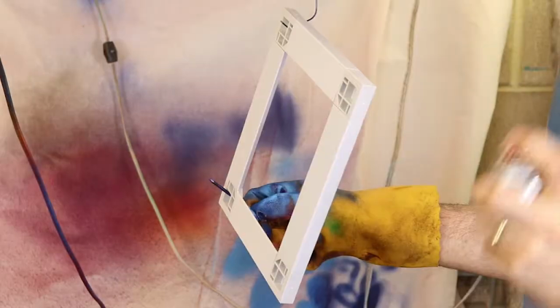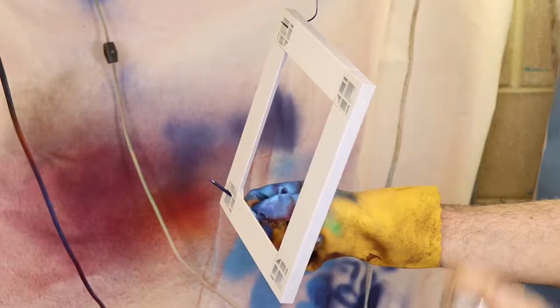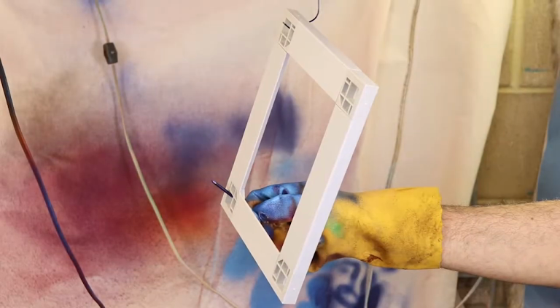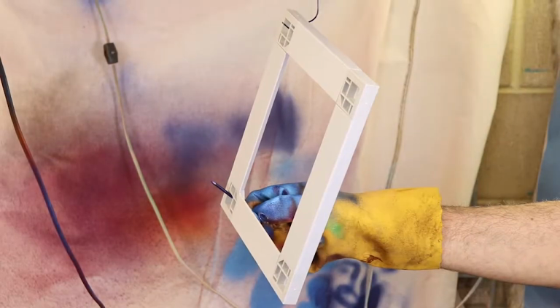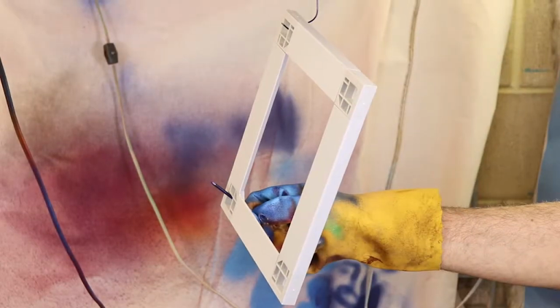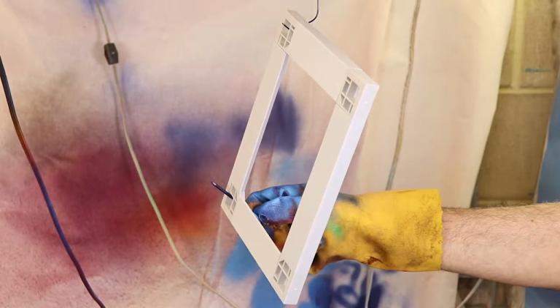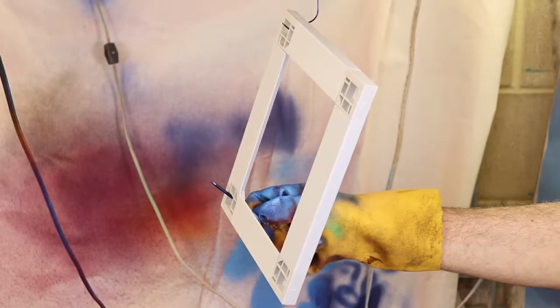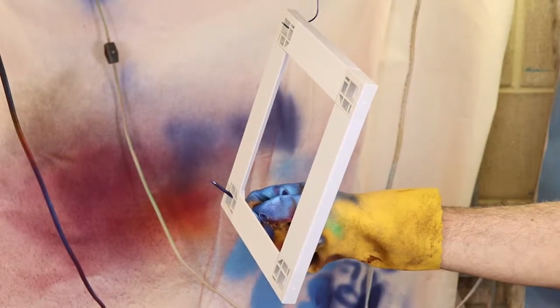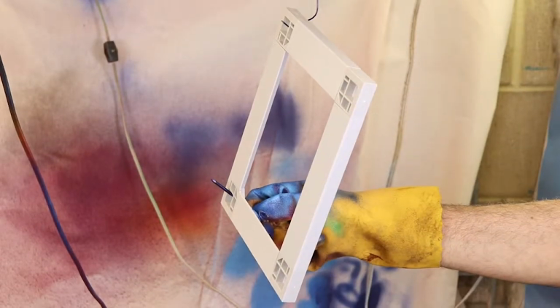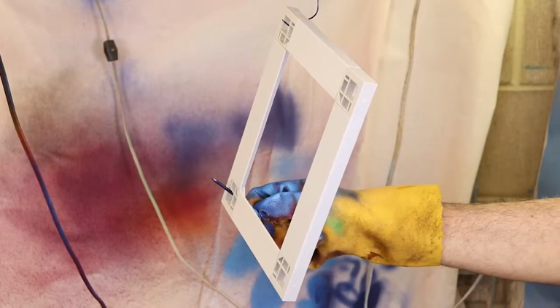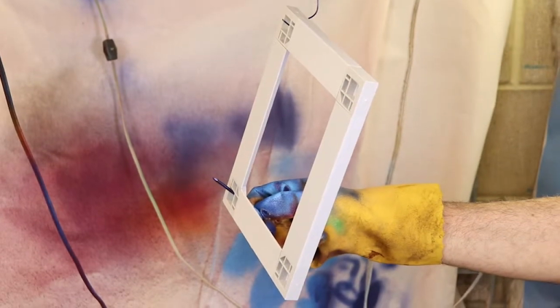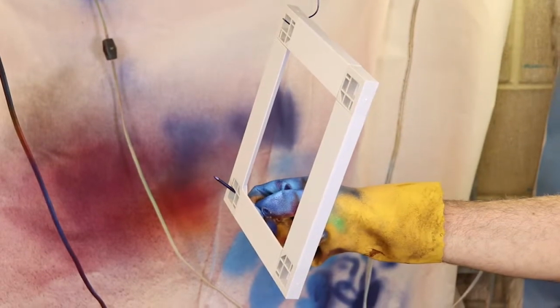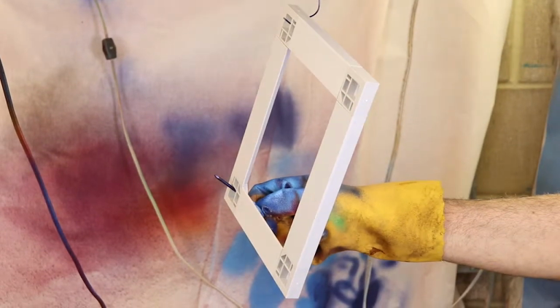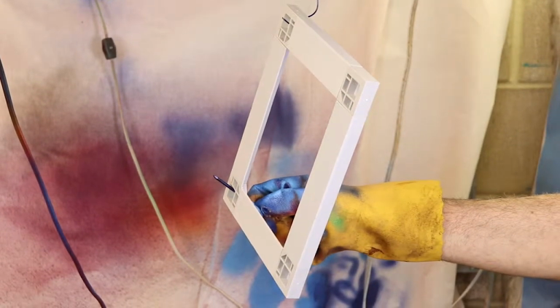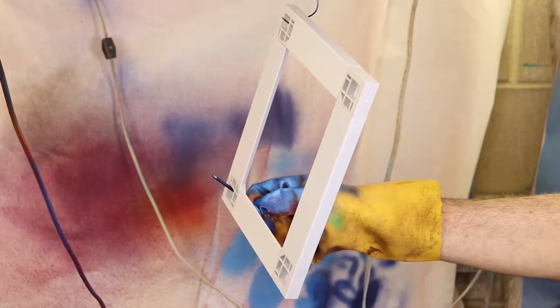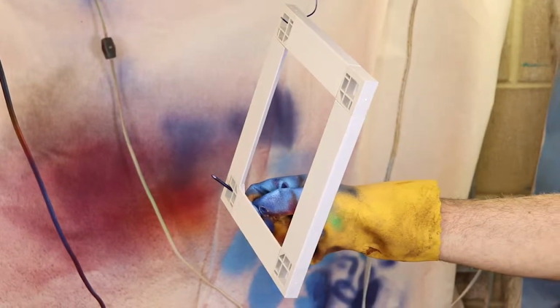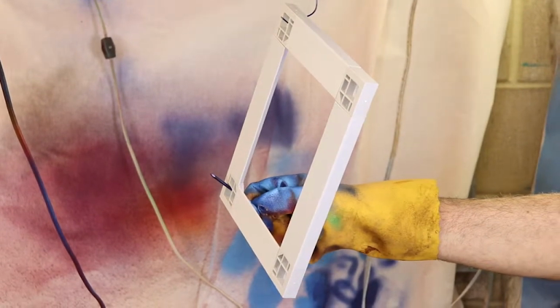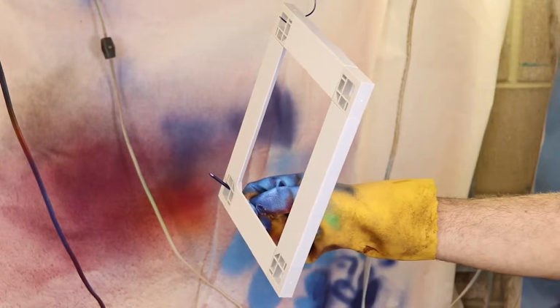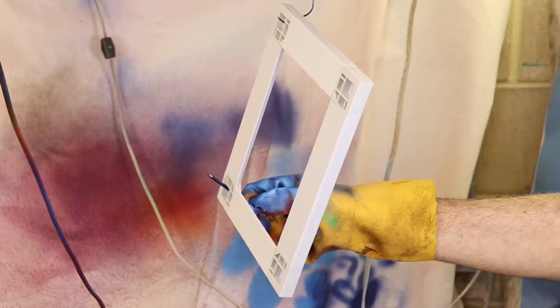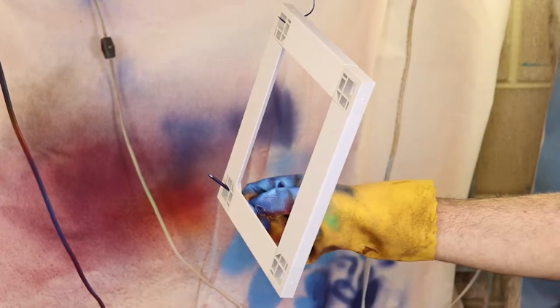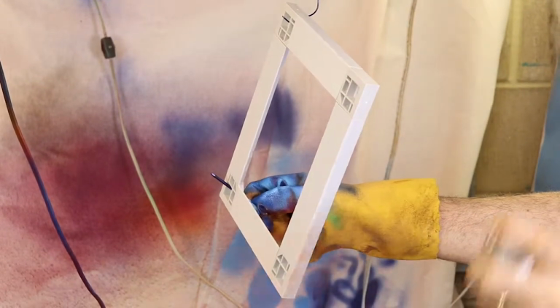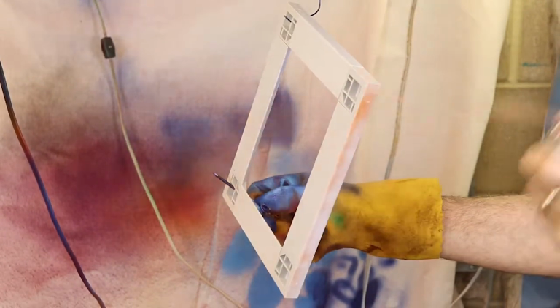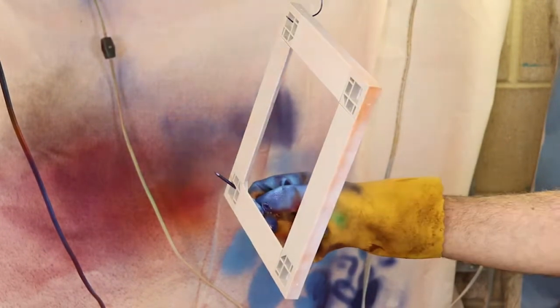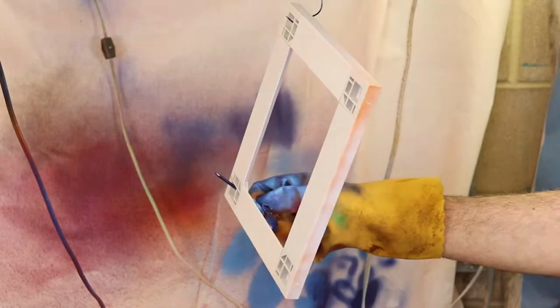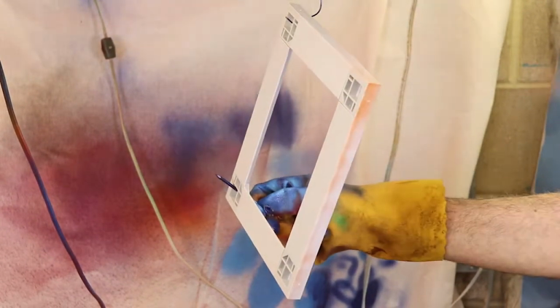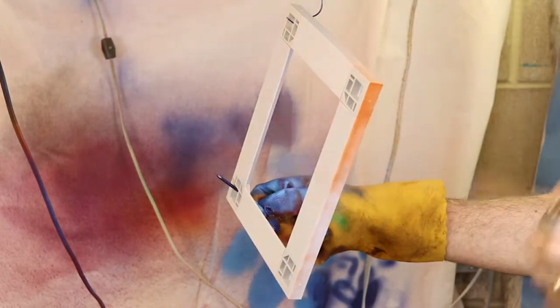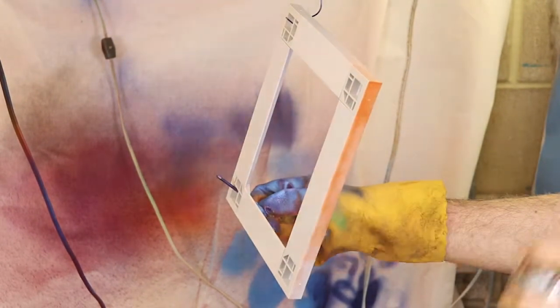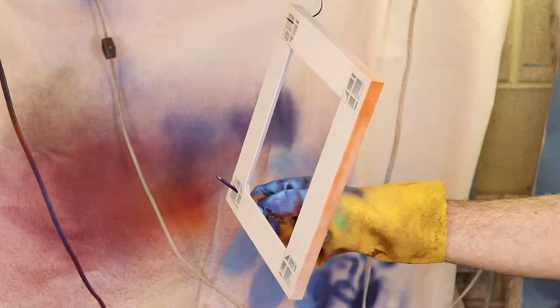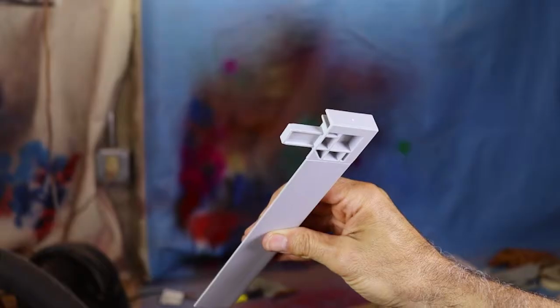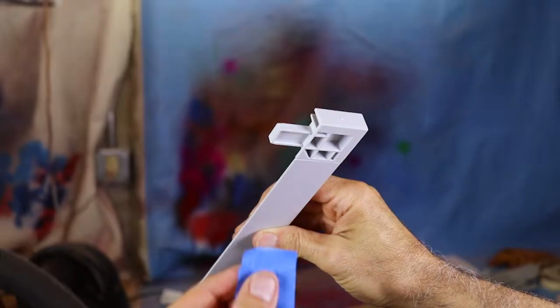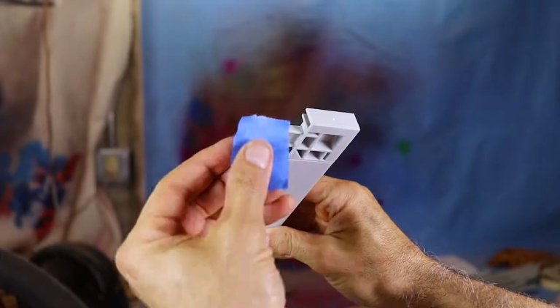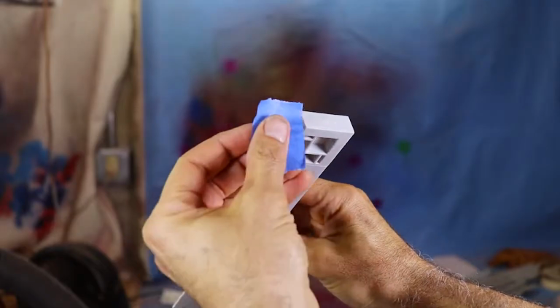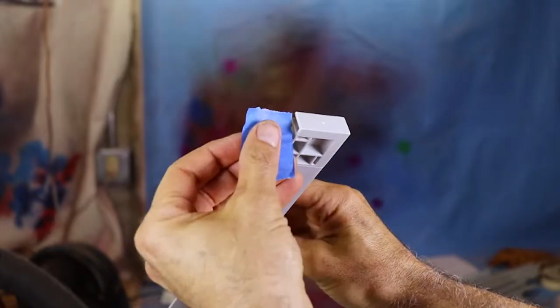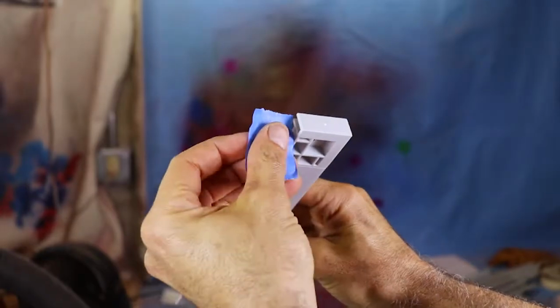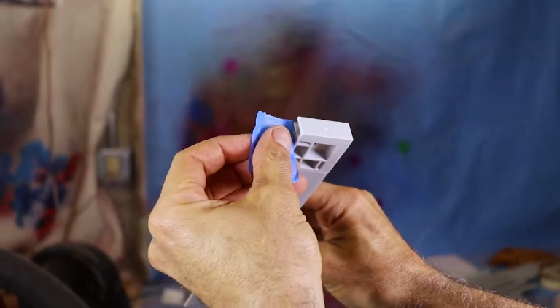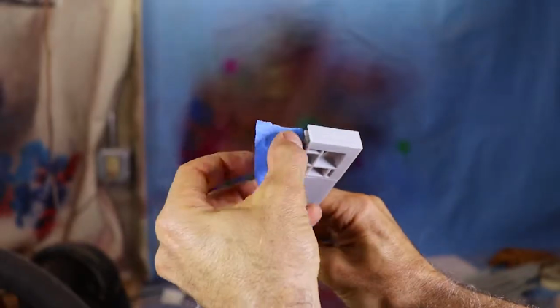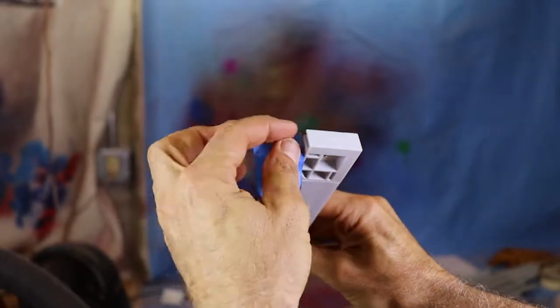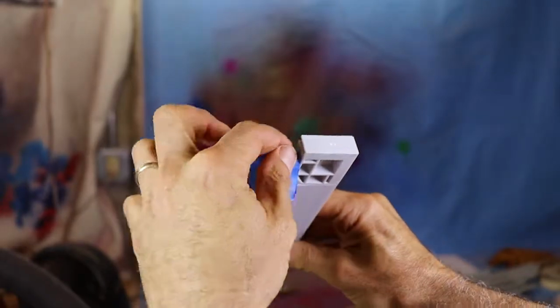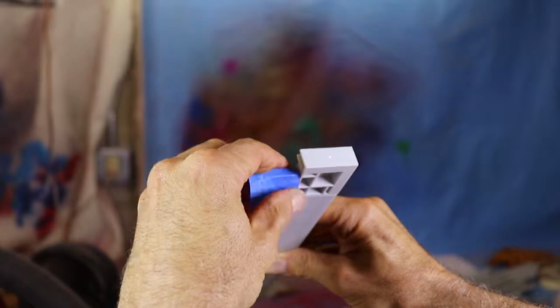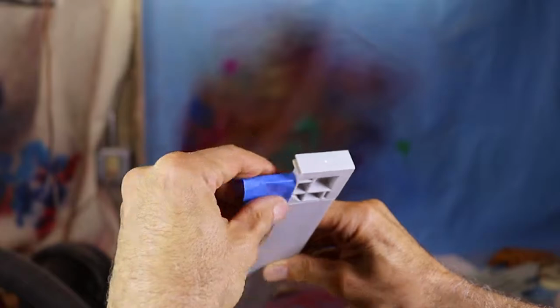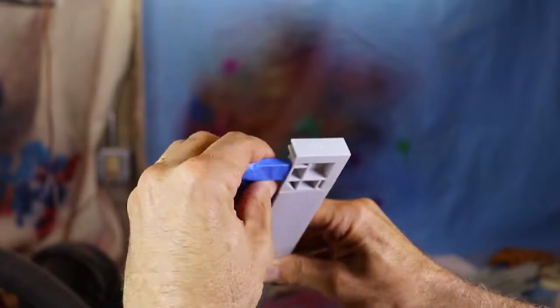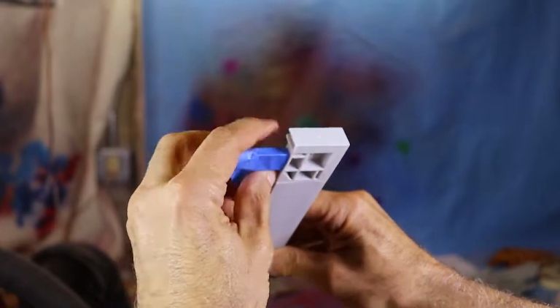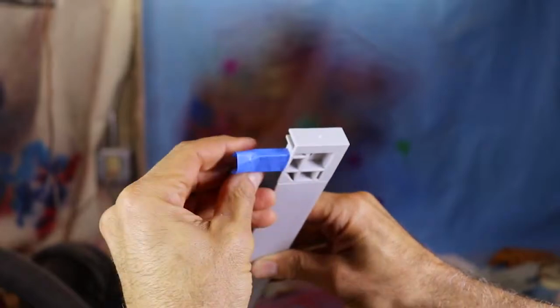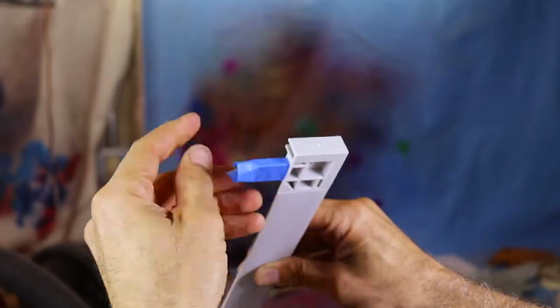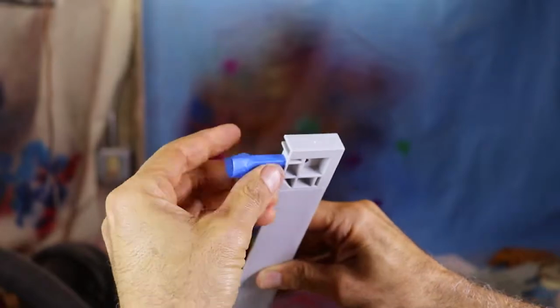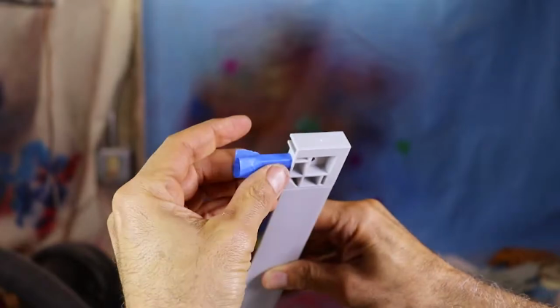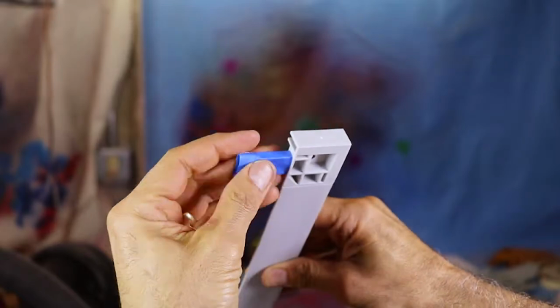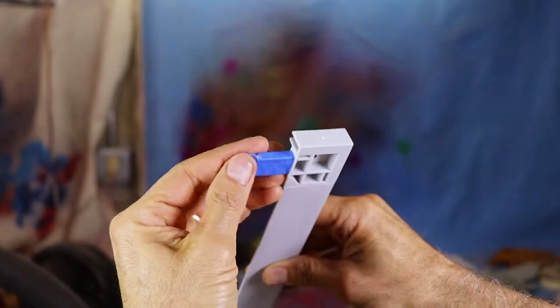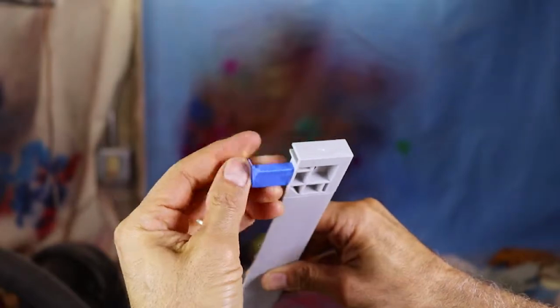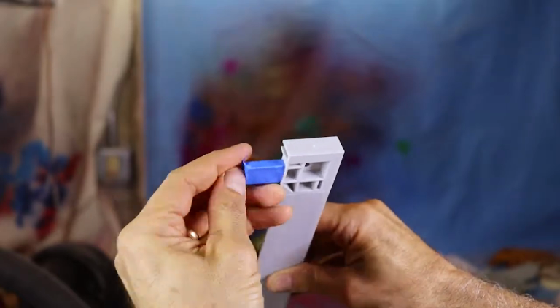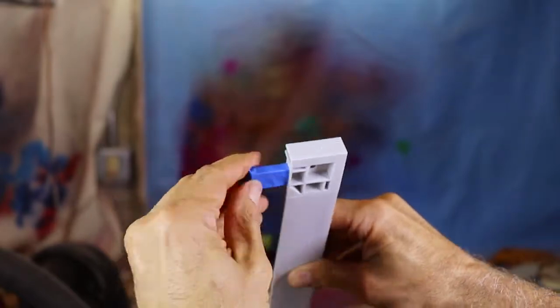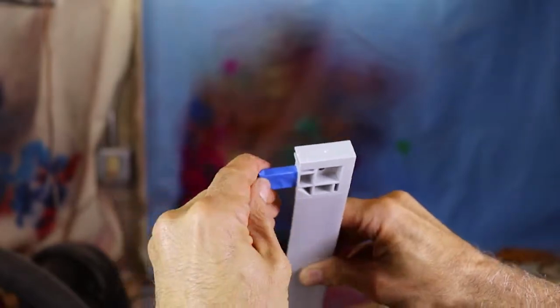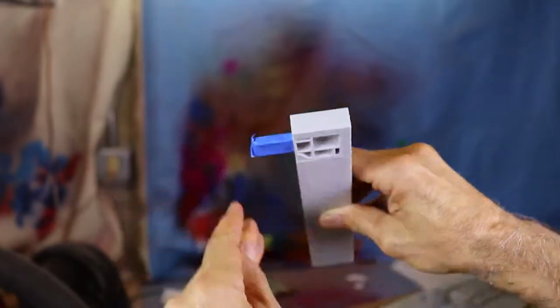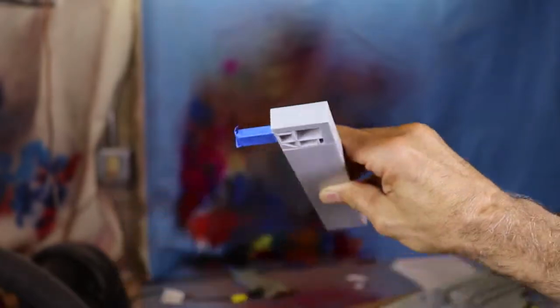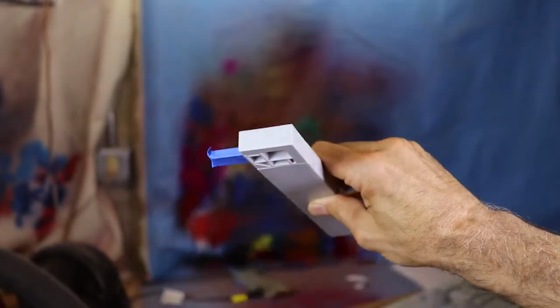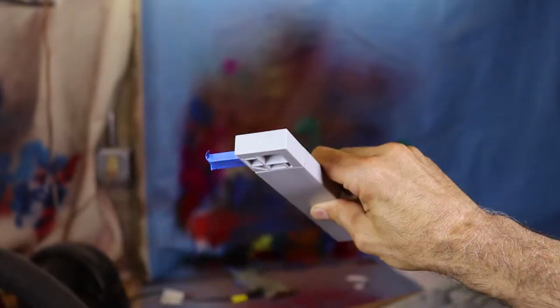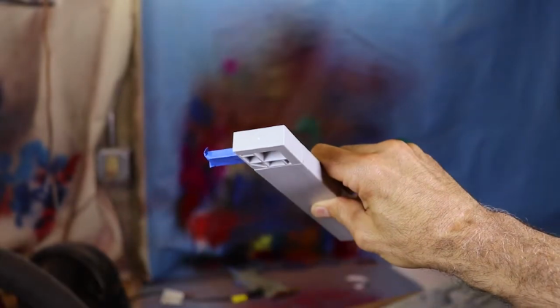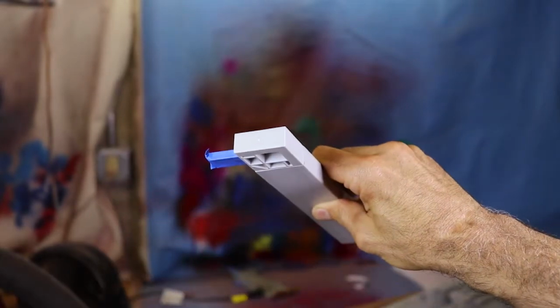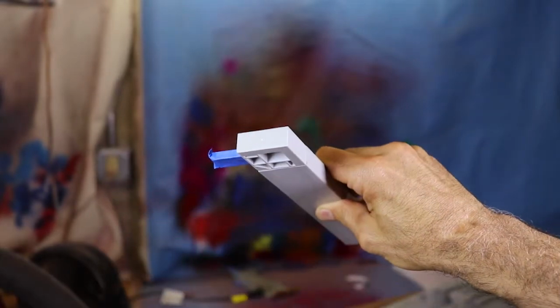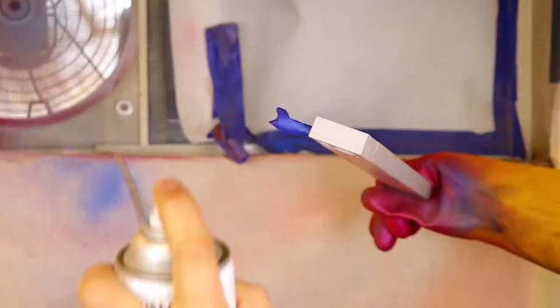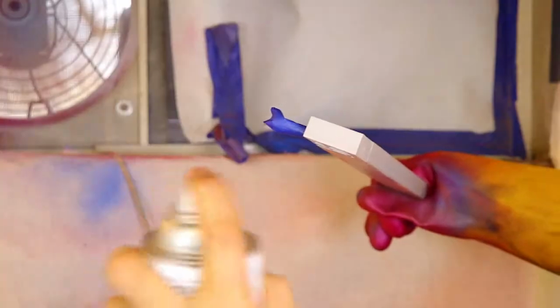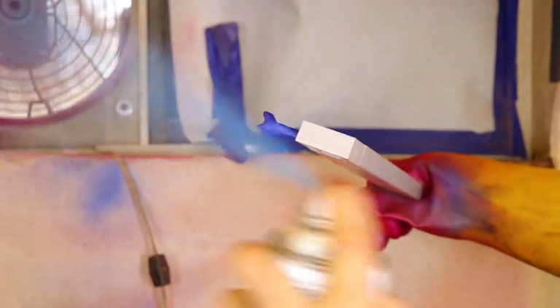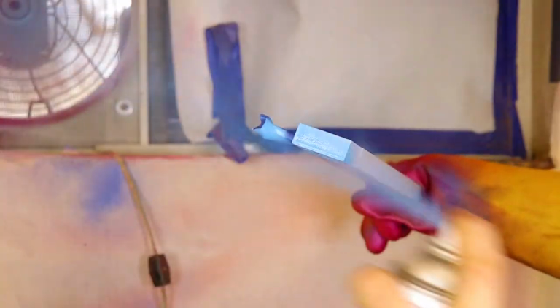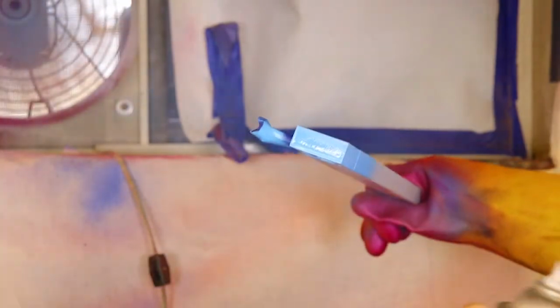We recommend painting the frame already assembled, but if this is not possible, tape the corner tendons to mass paint, as it might affect the fit into the side rail.